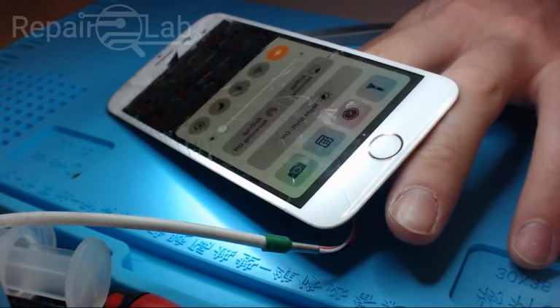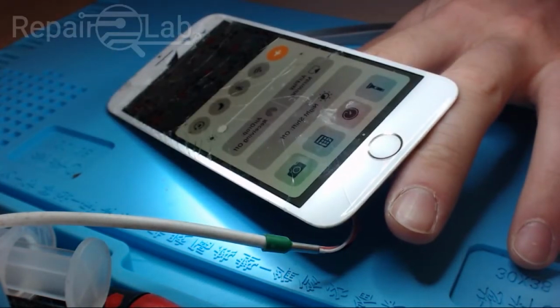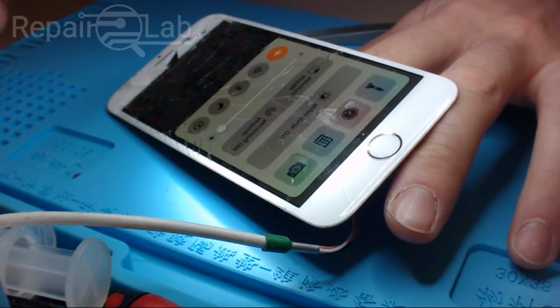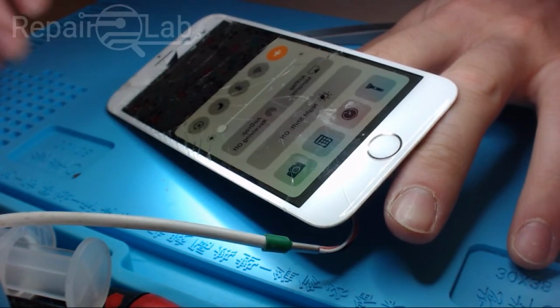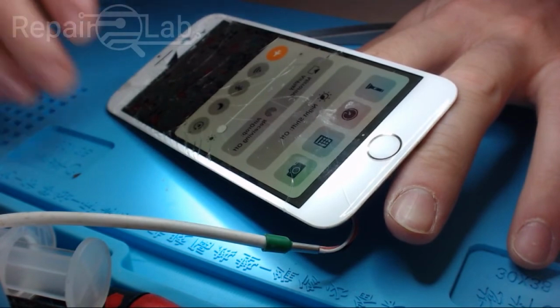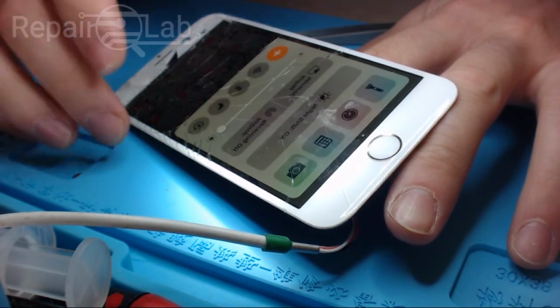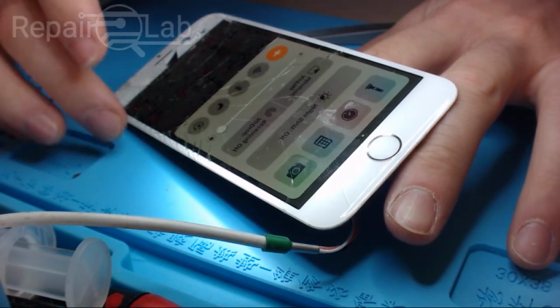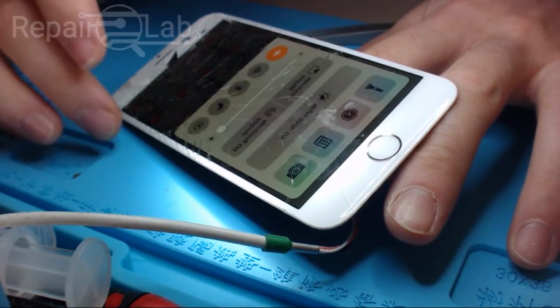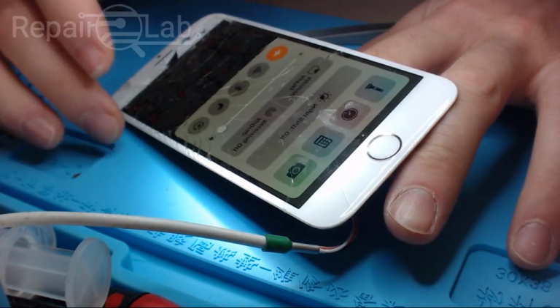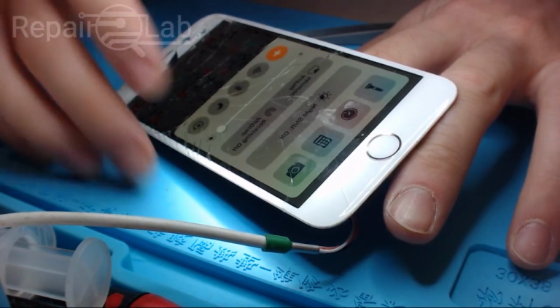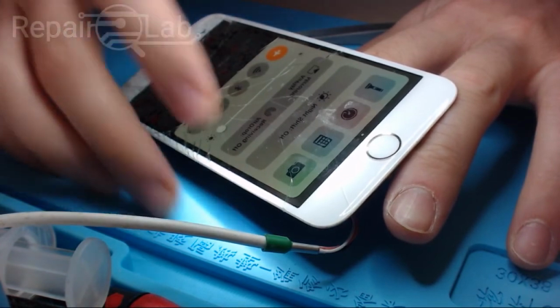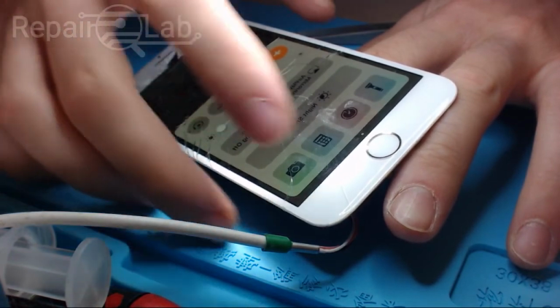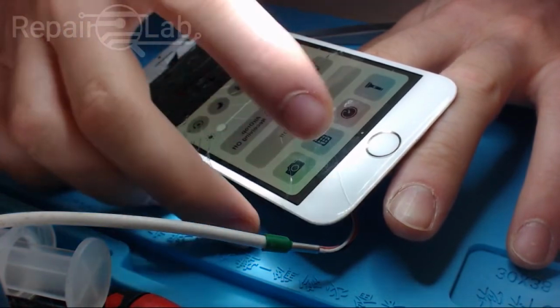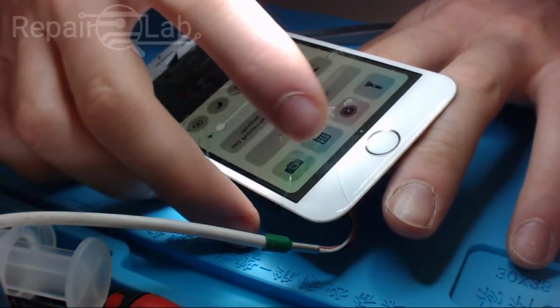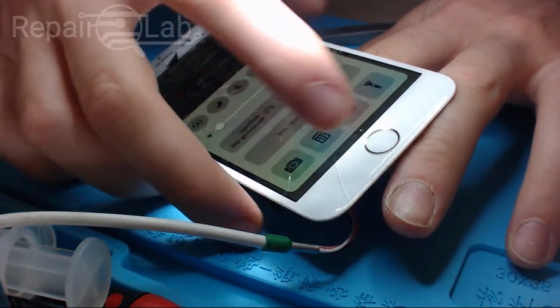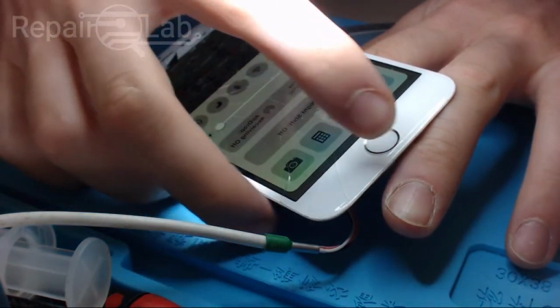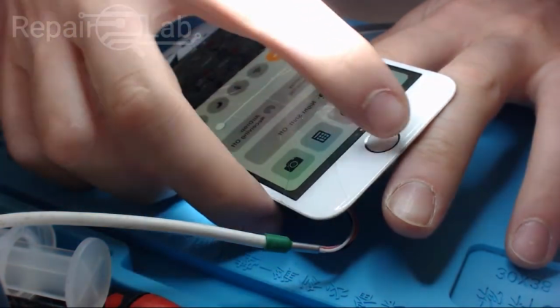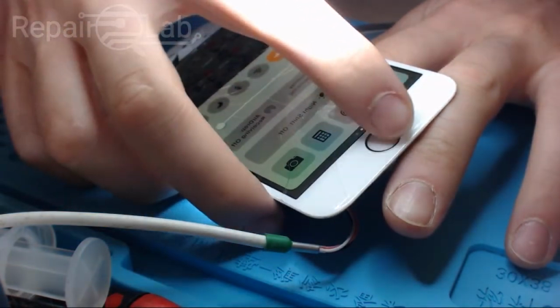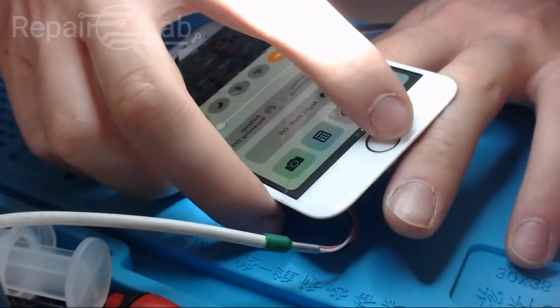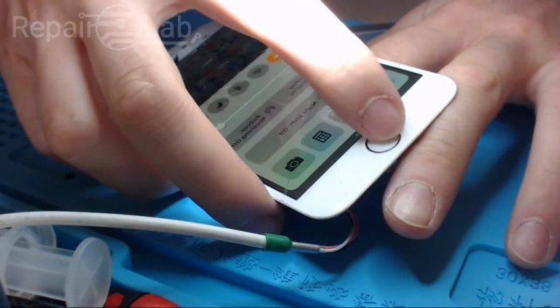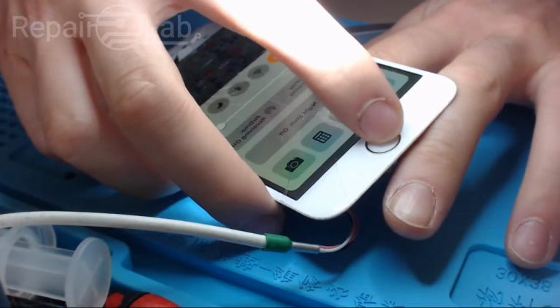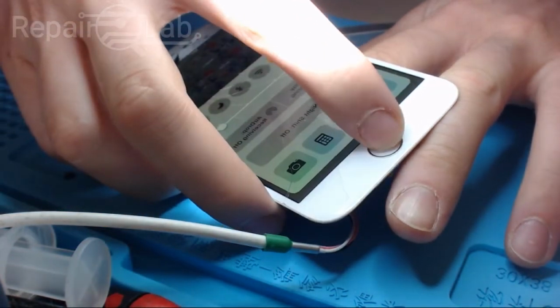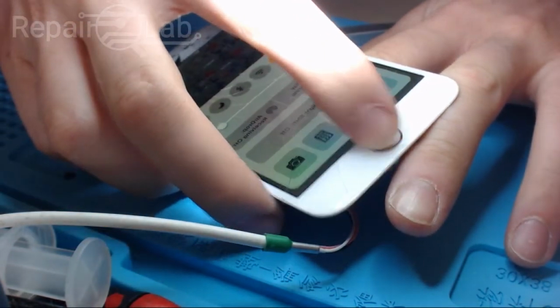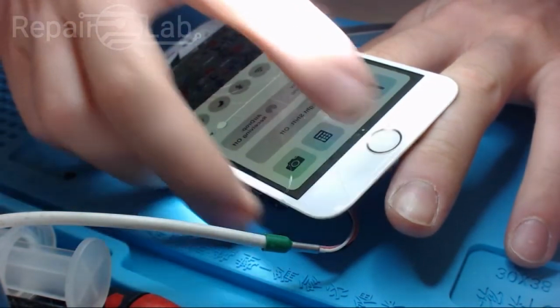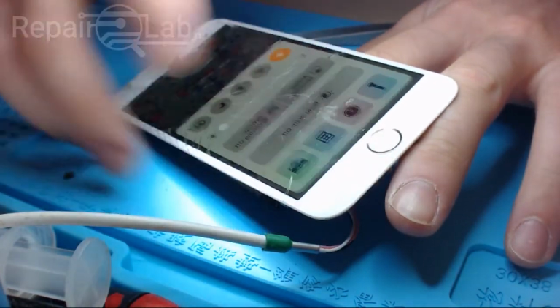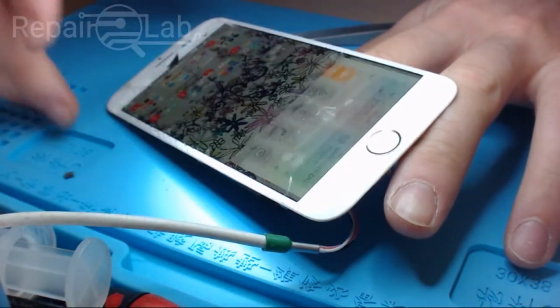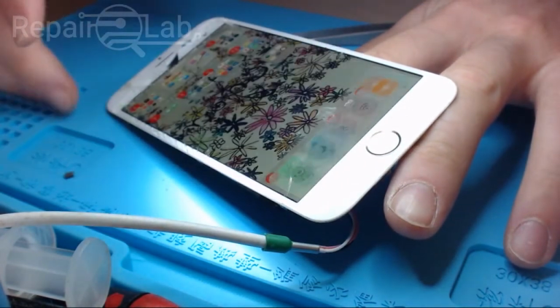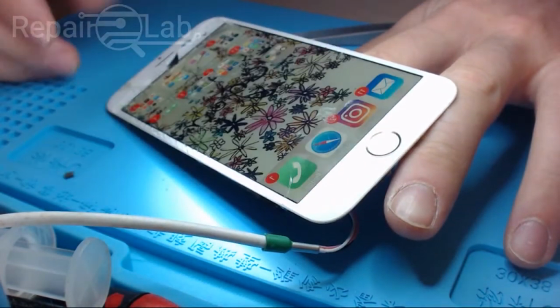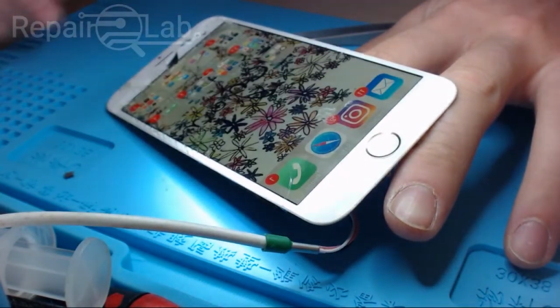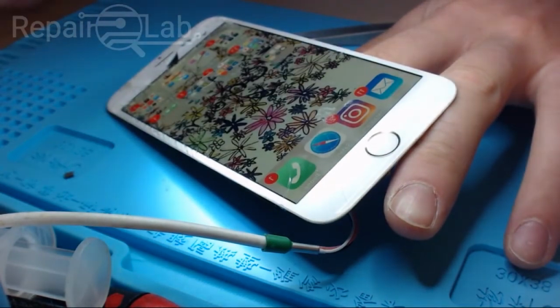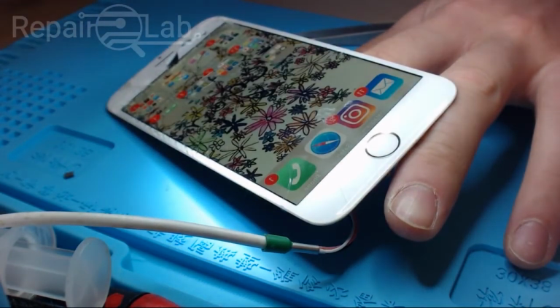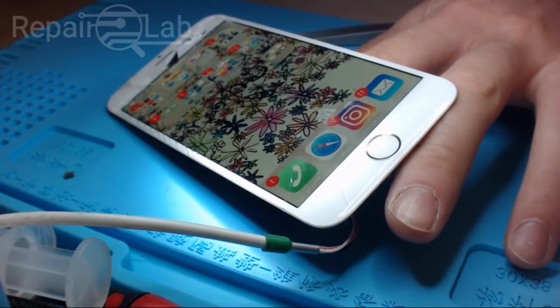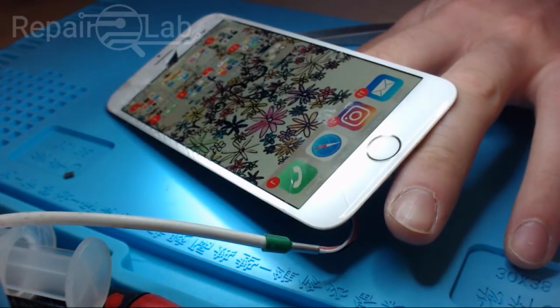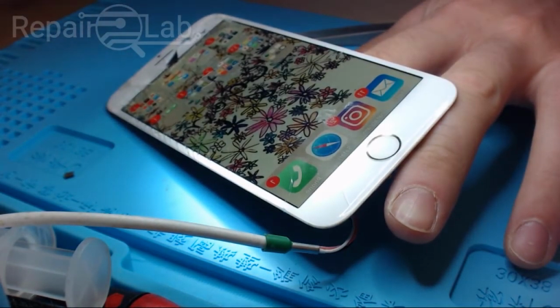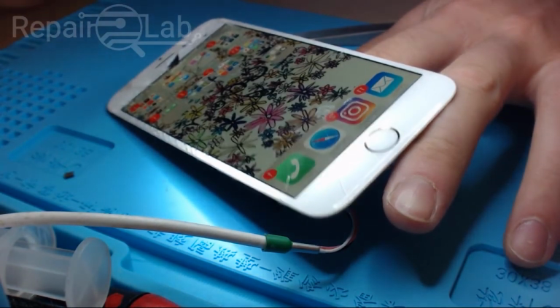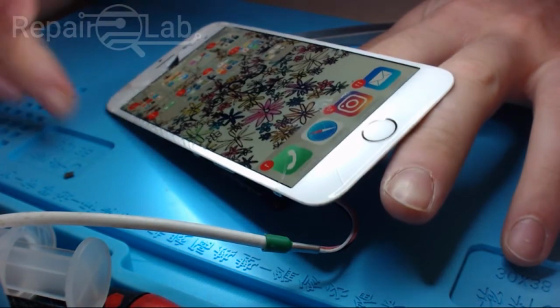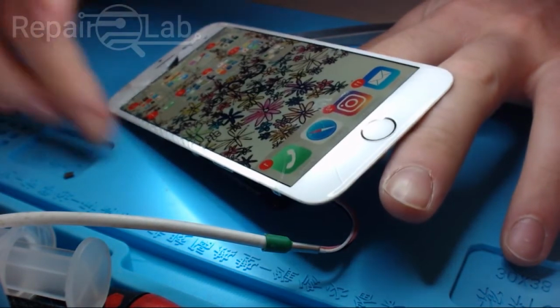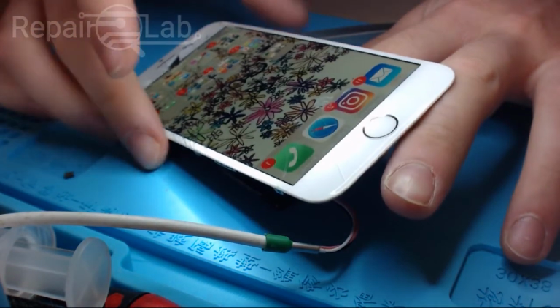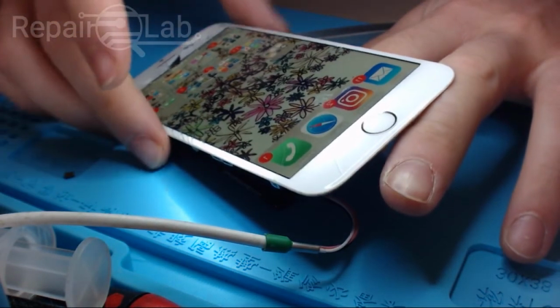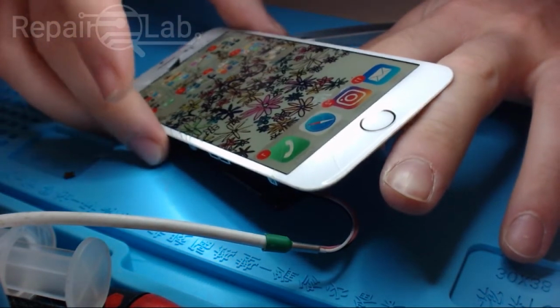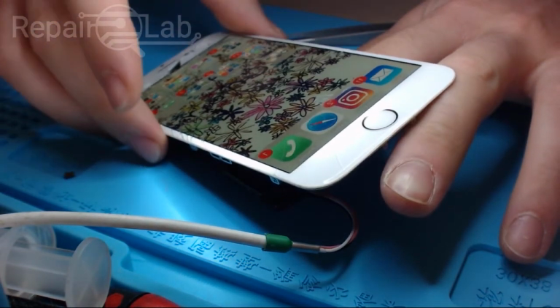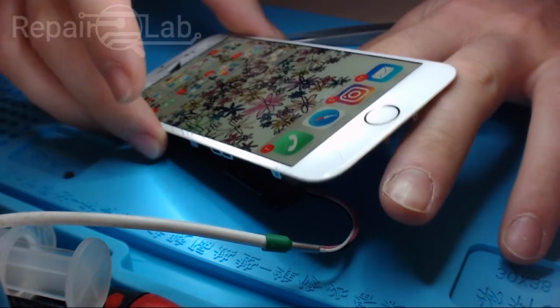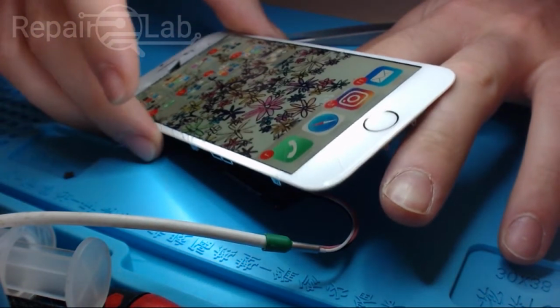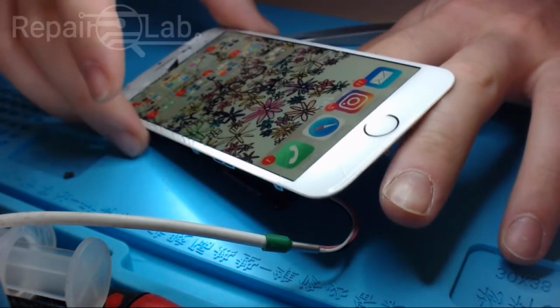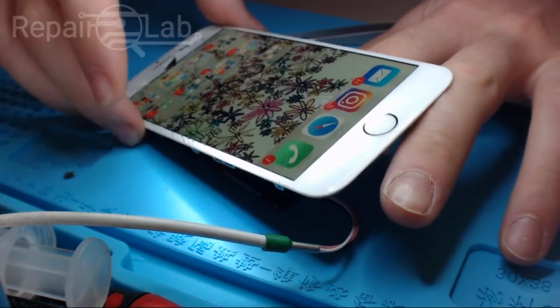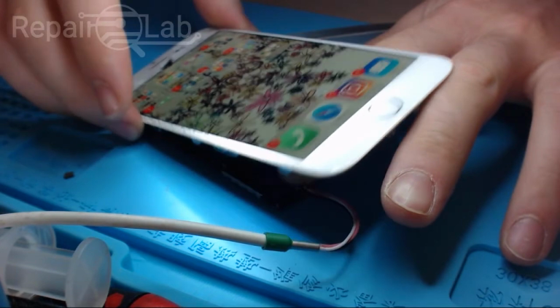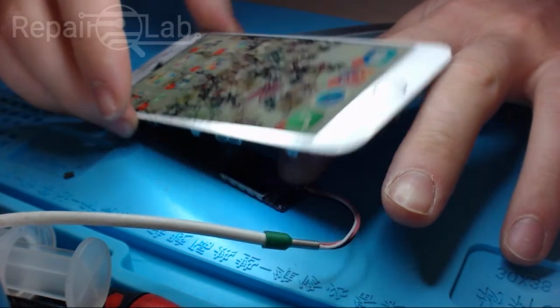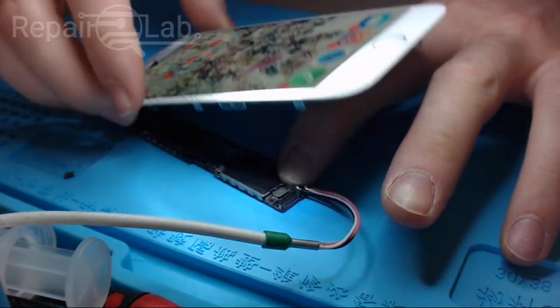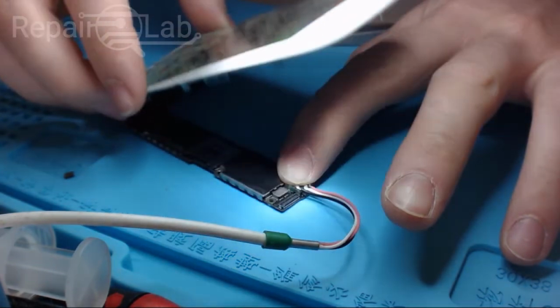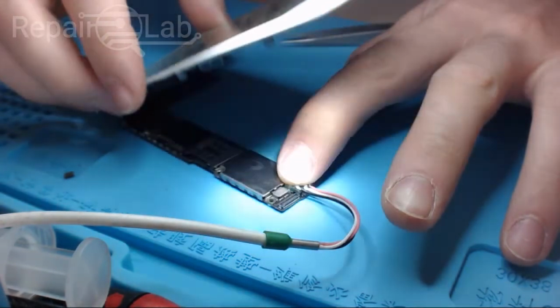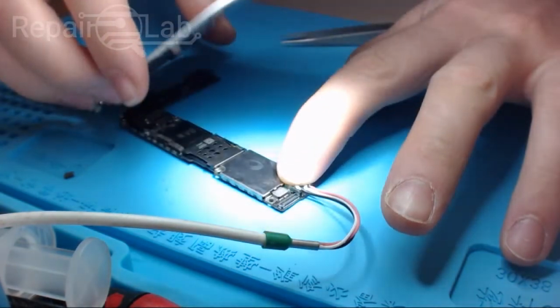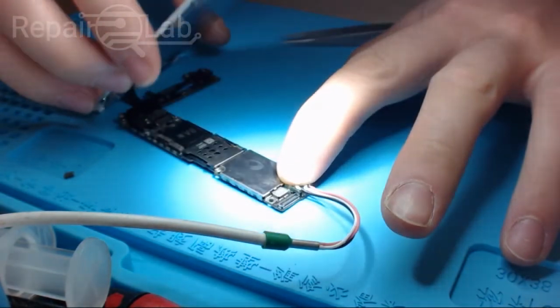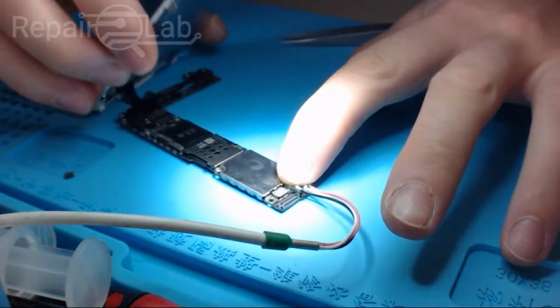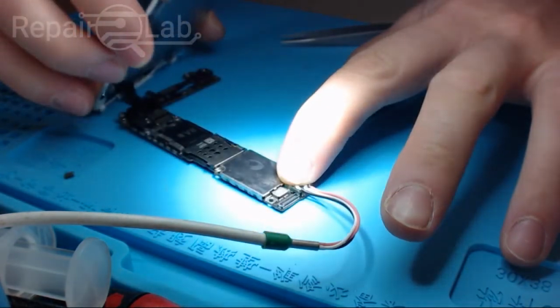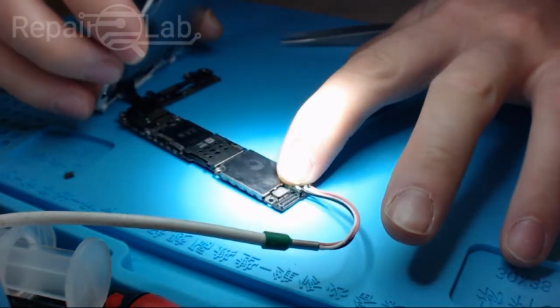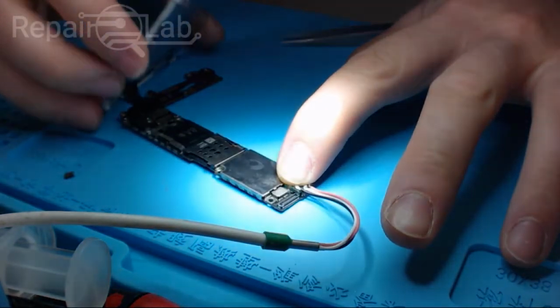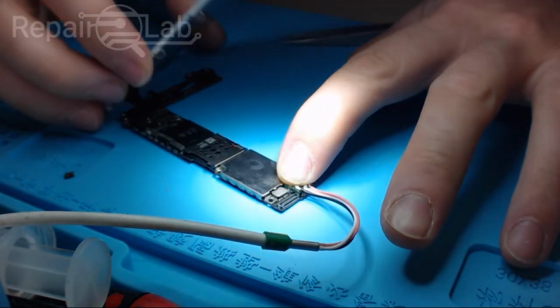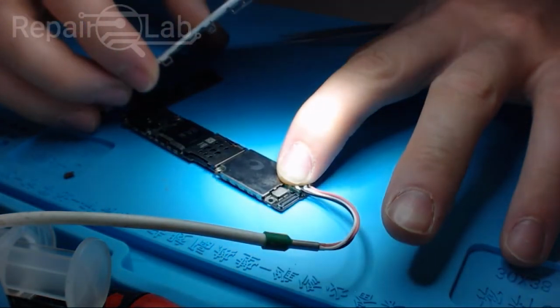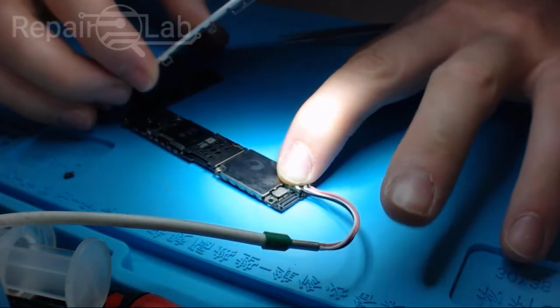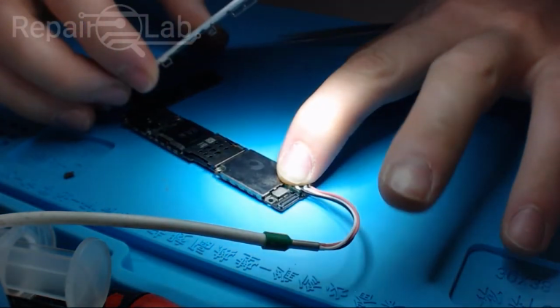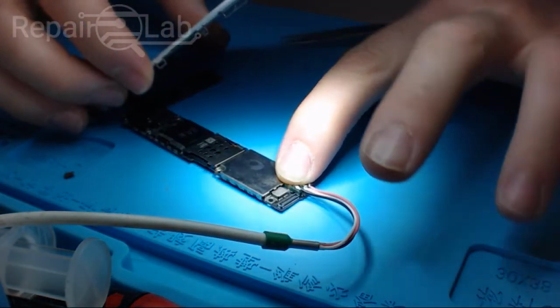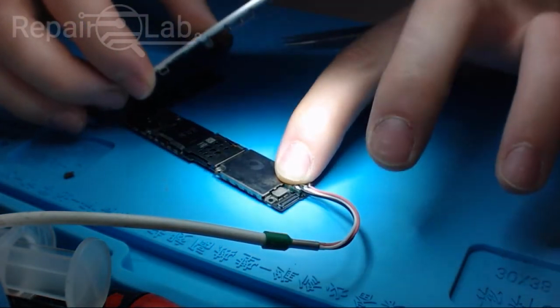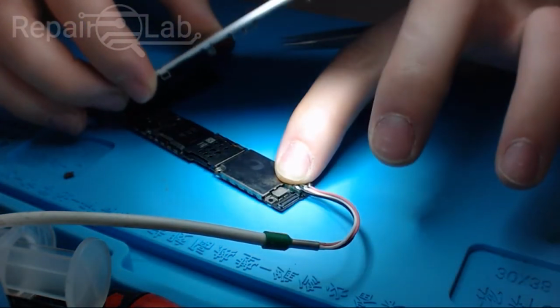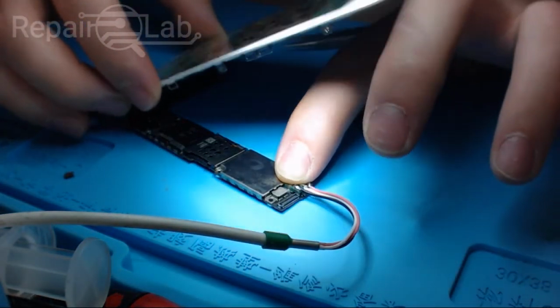Backlight works perfectly, so we're good to go. Thanks for watching guys.